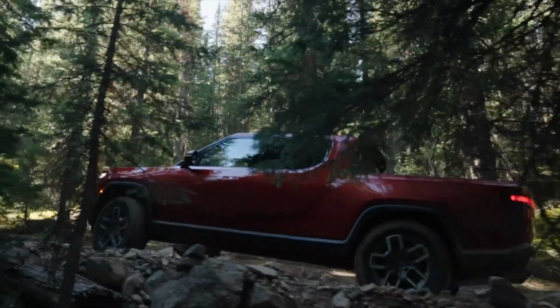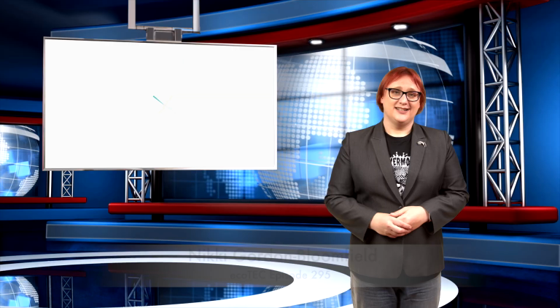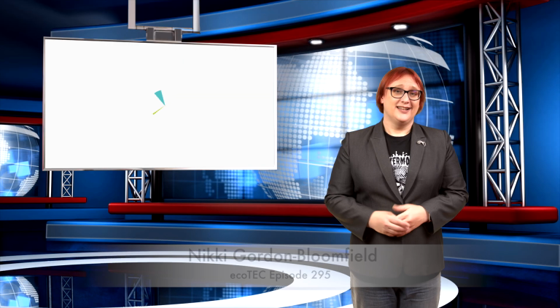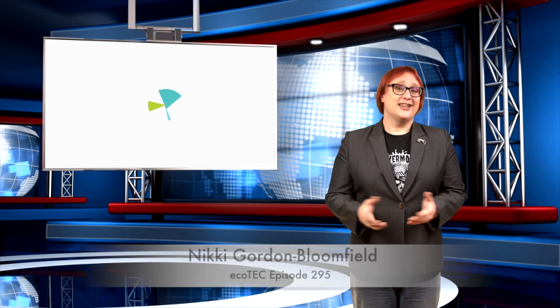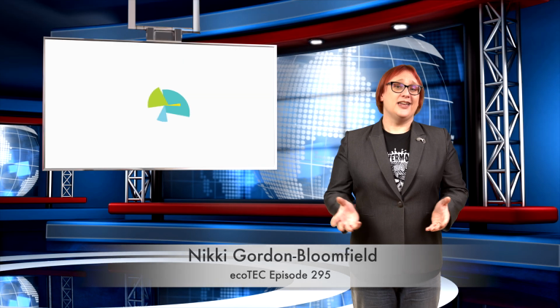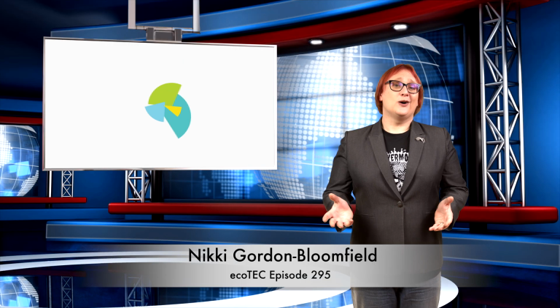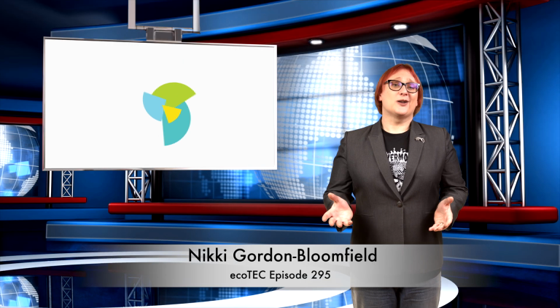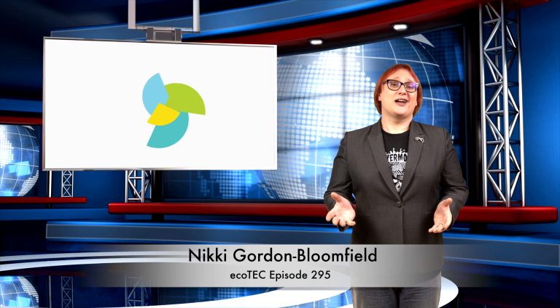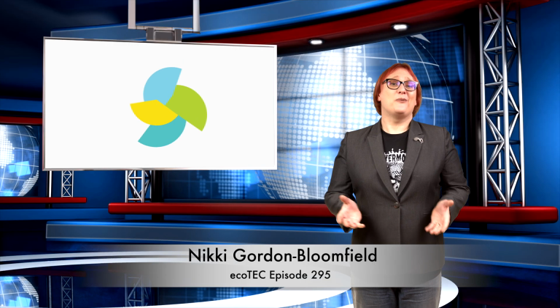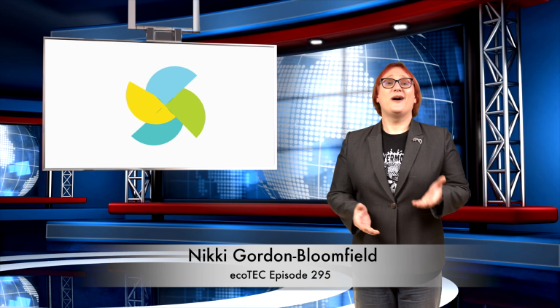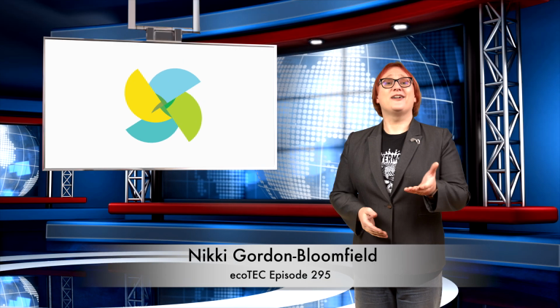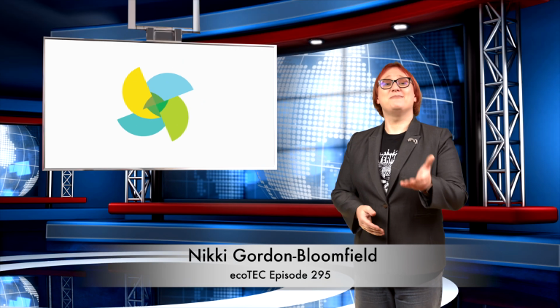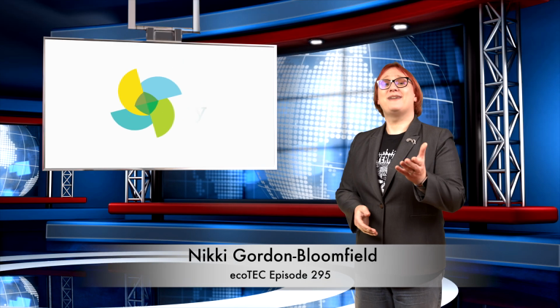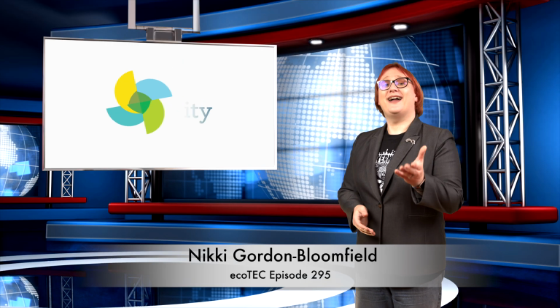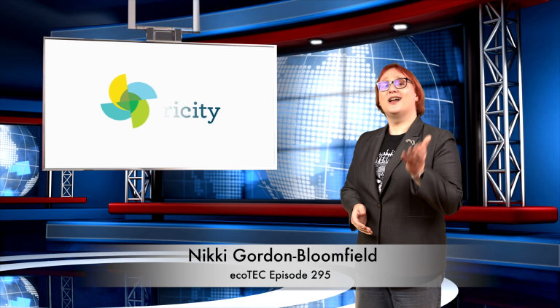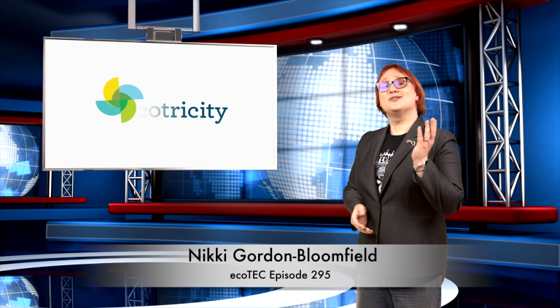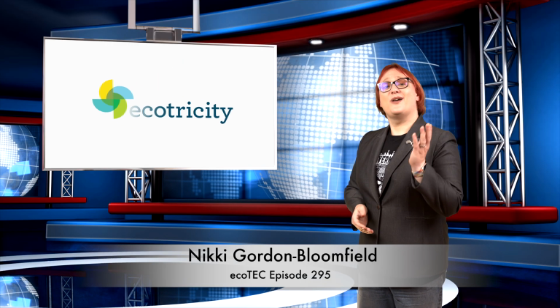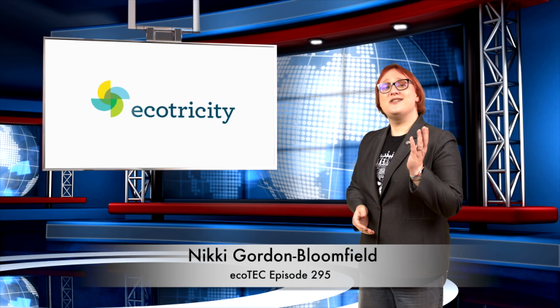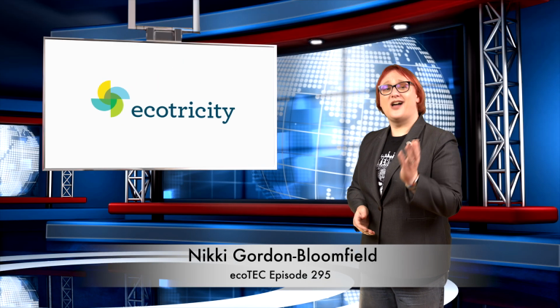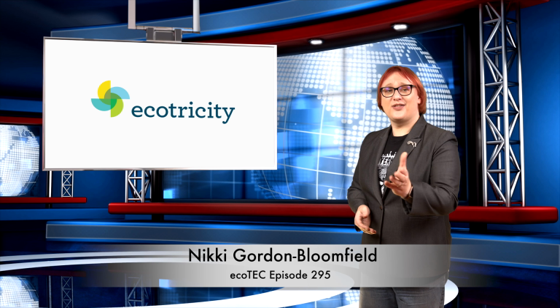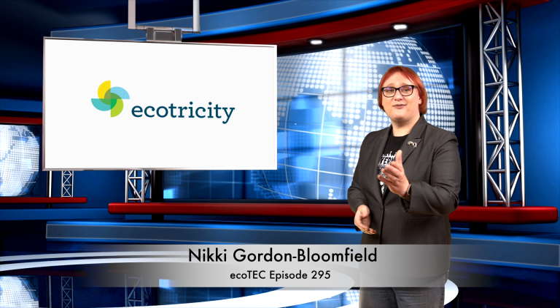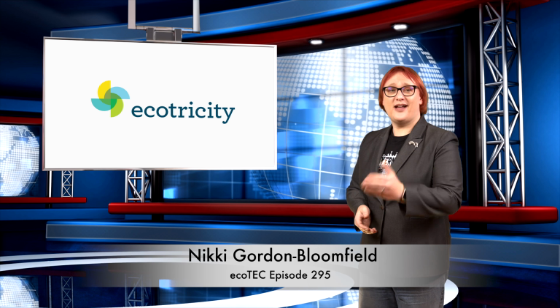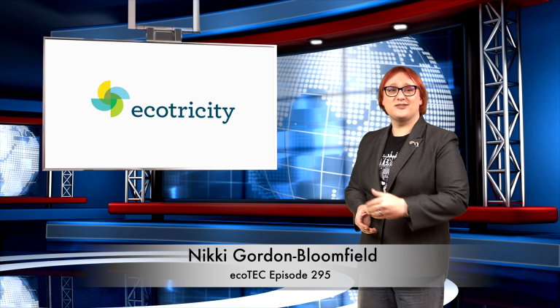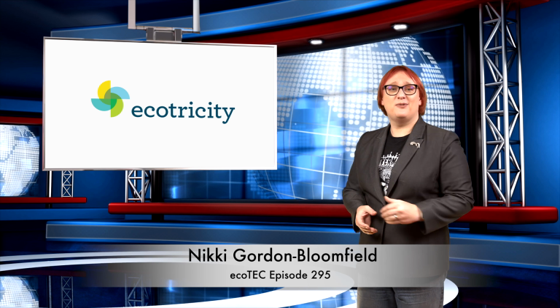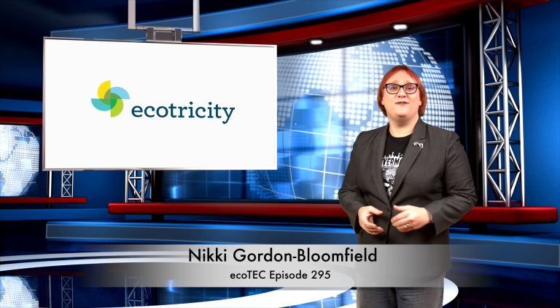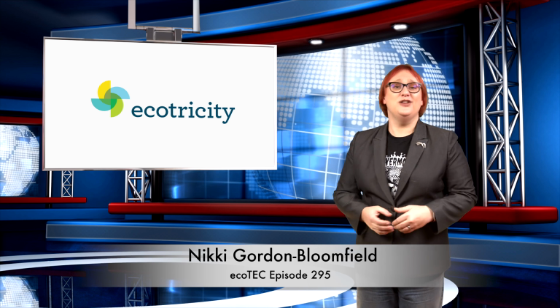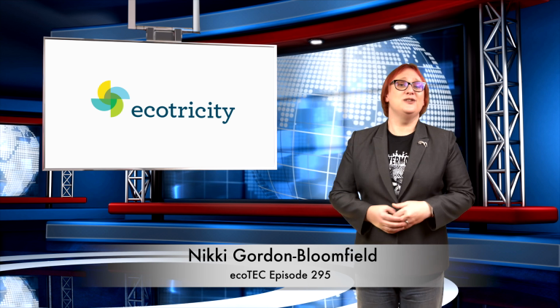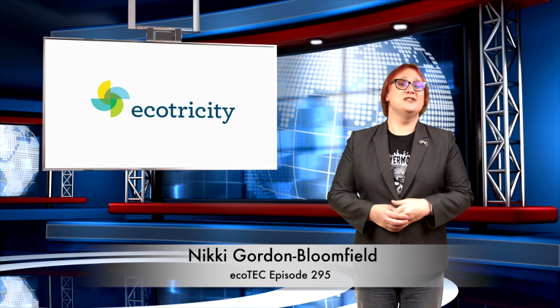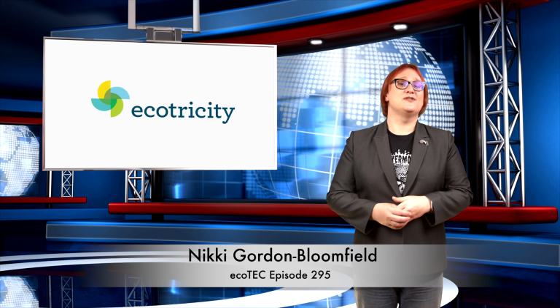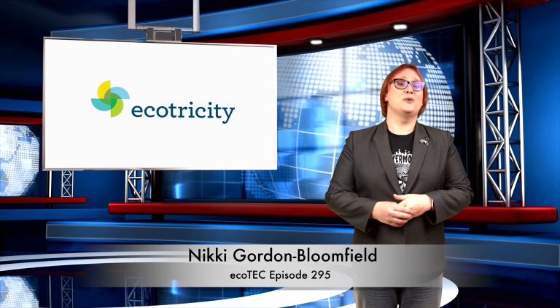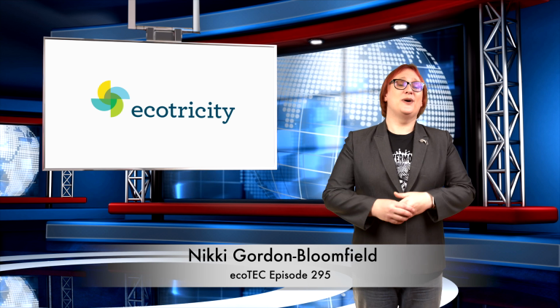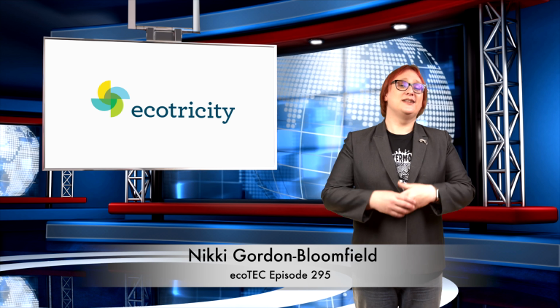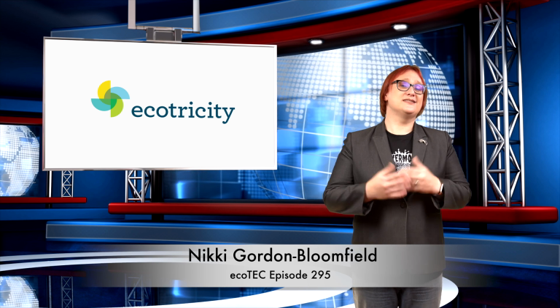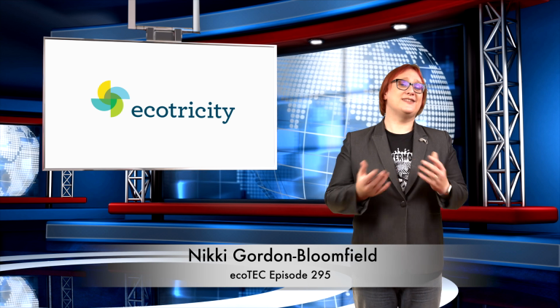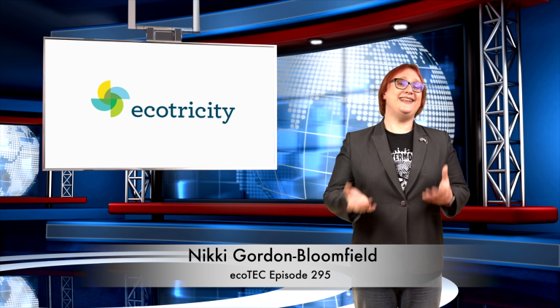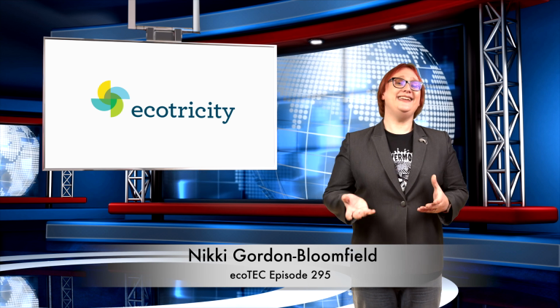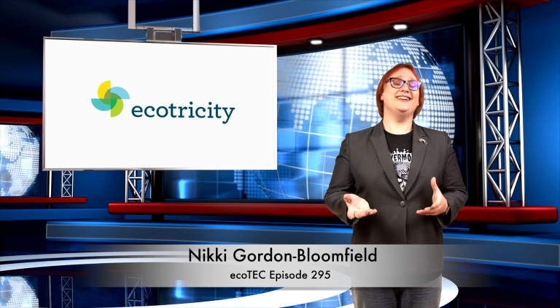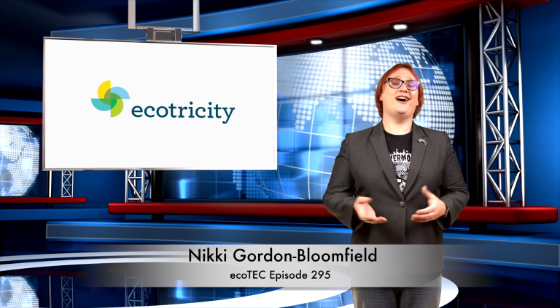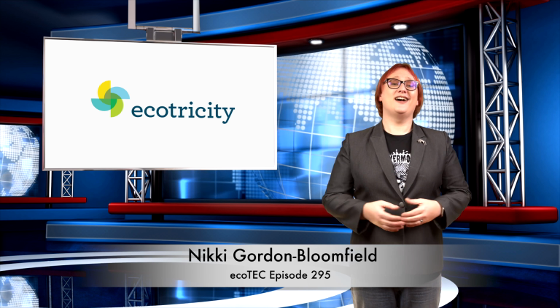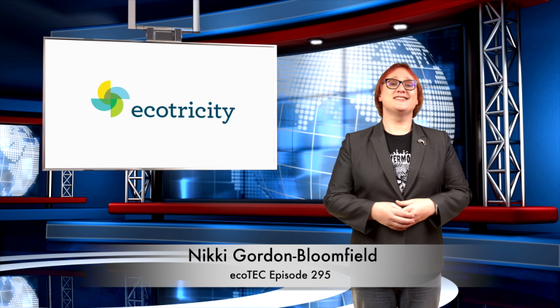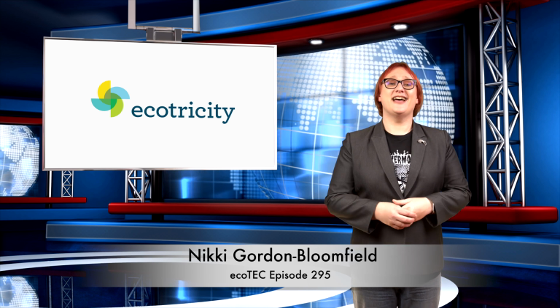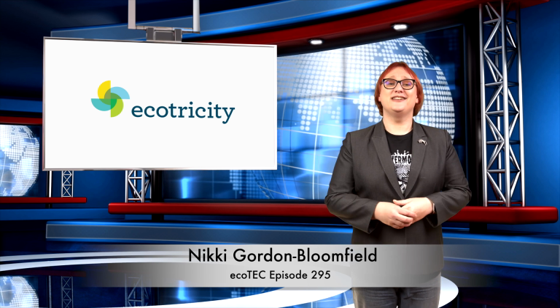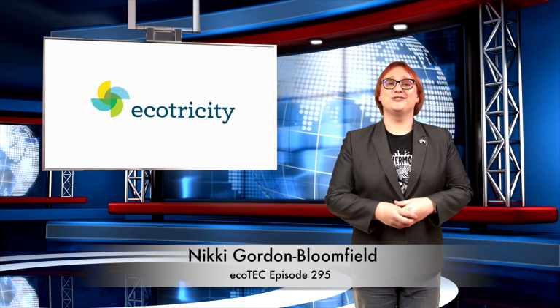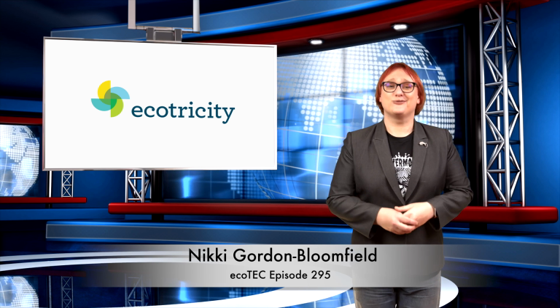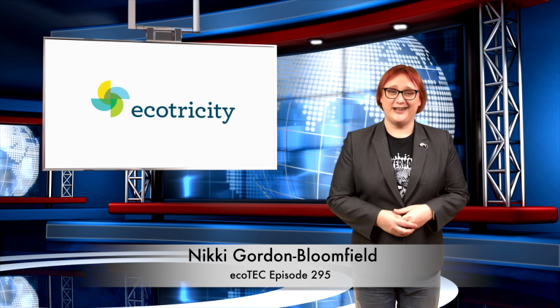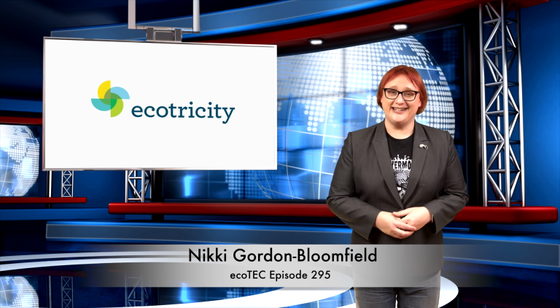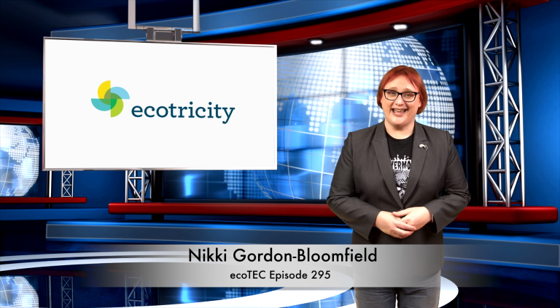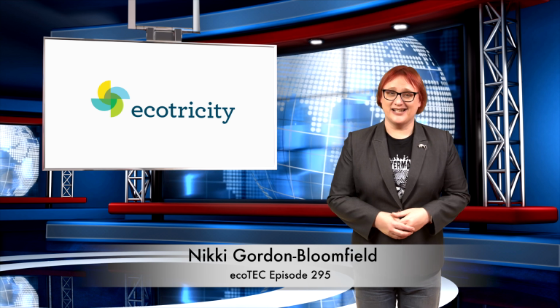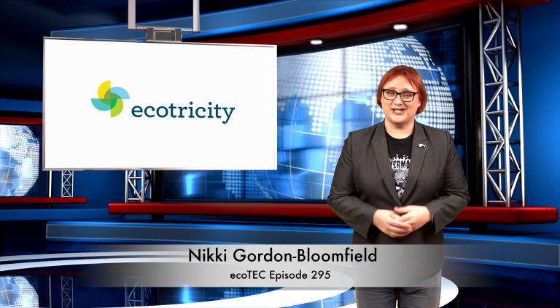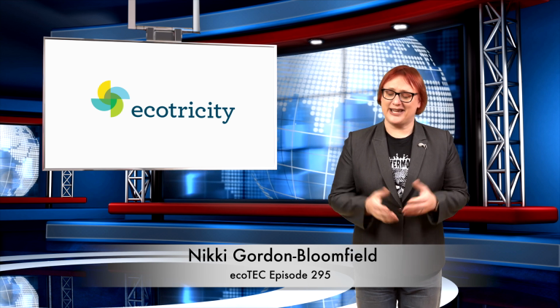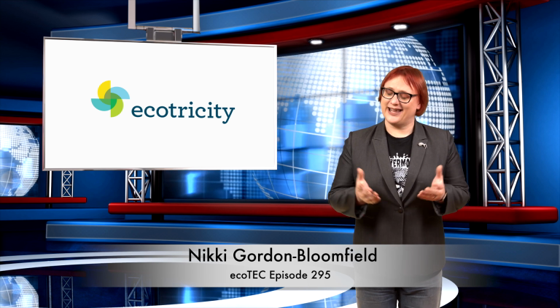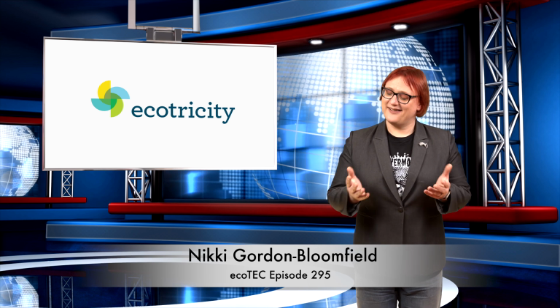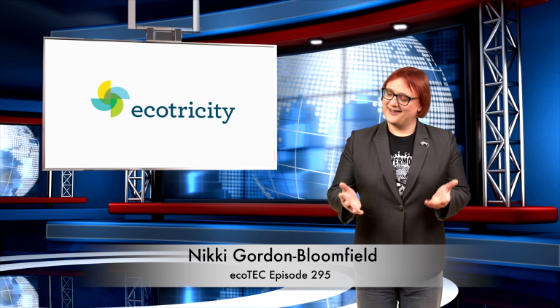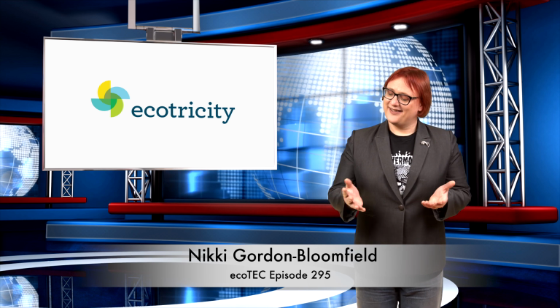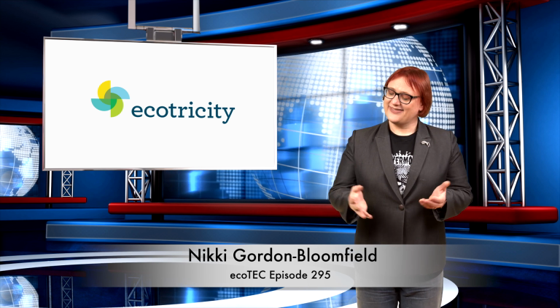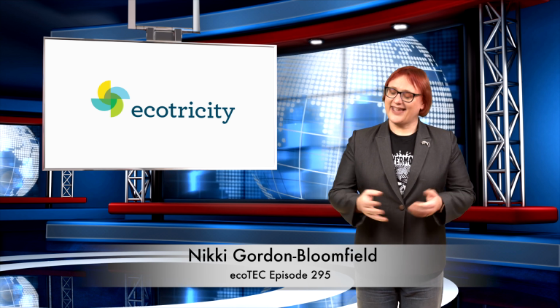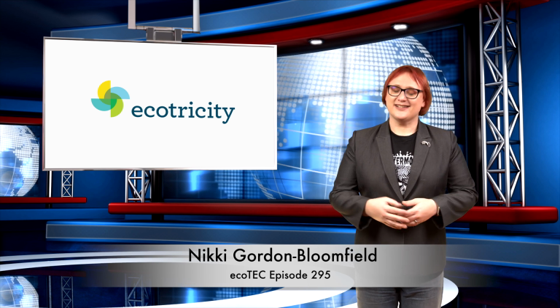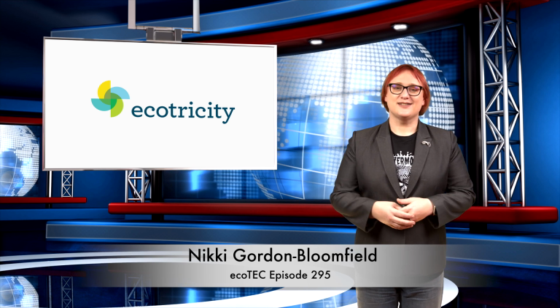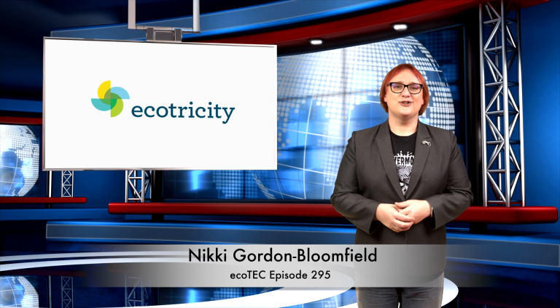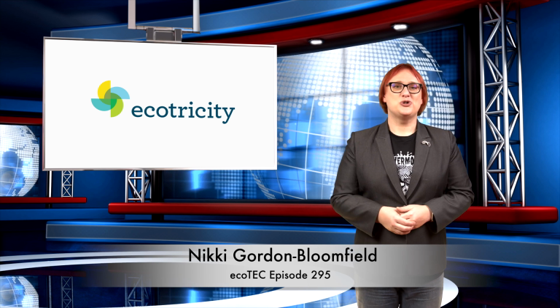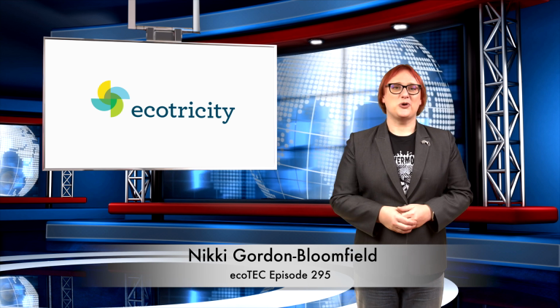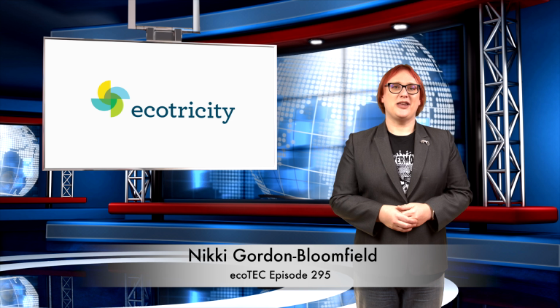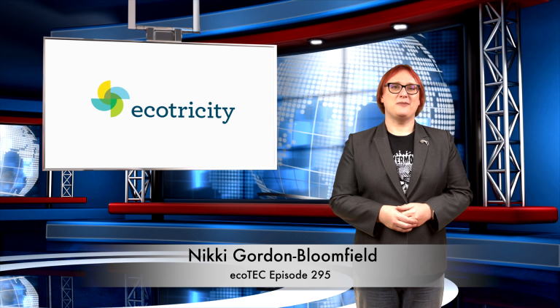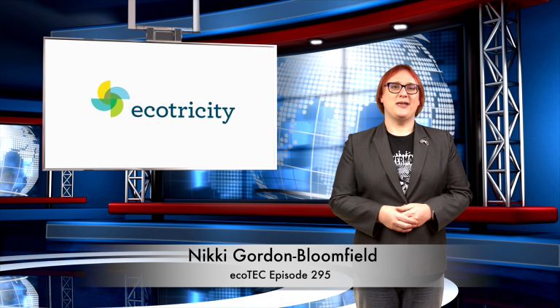Kia ora, welcome back to another roundup of news from the world of clean cars and green energy. Thanks for joining me.